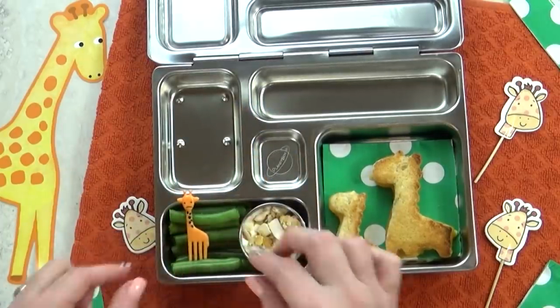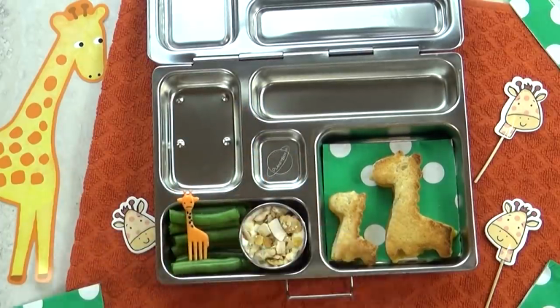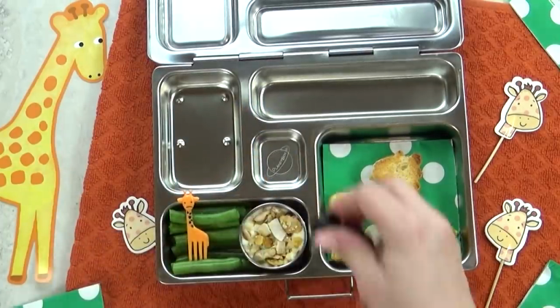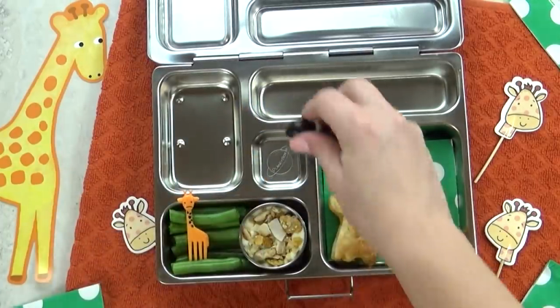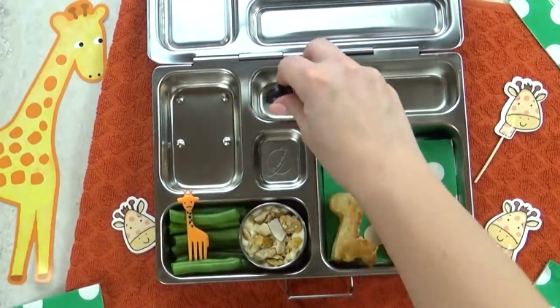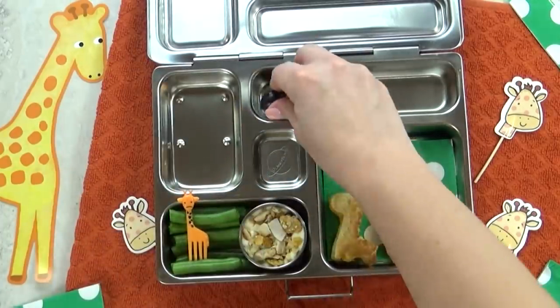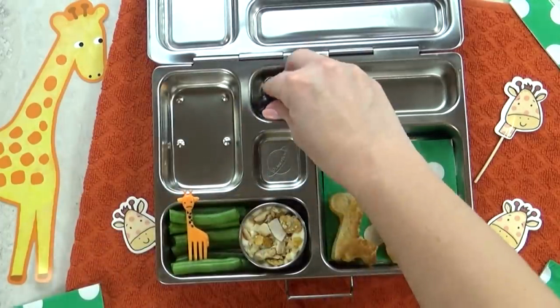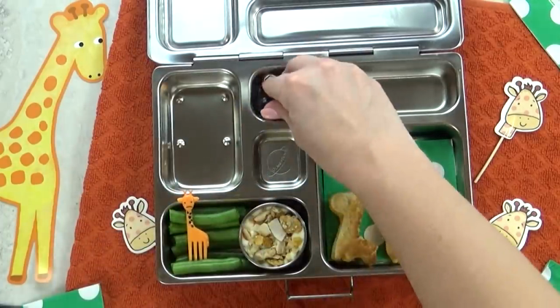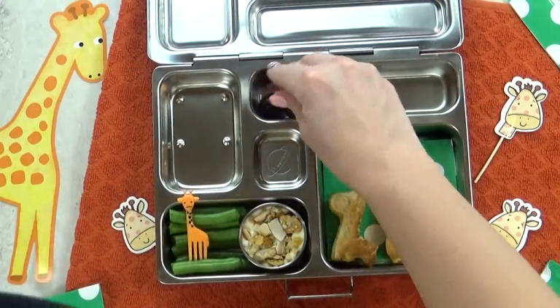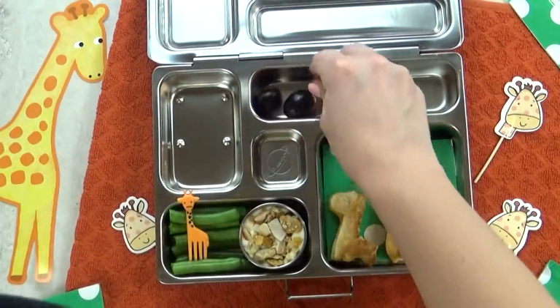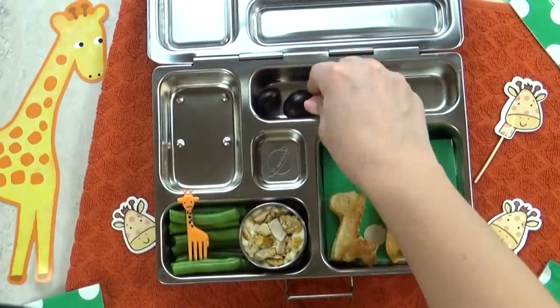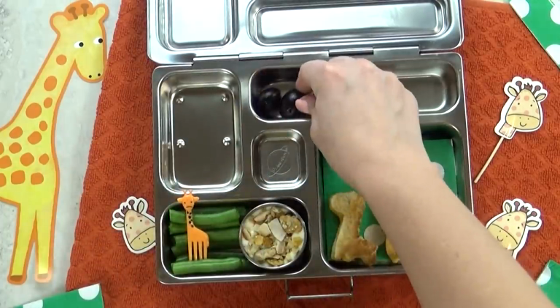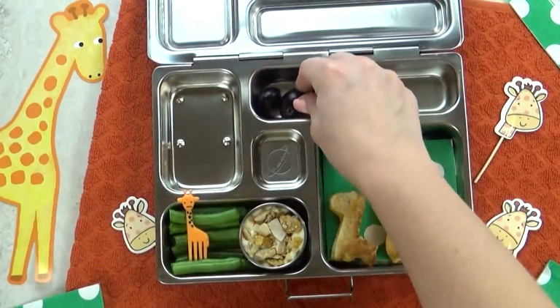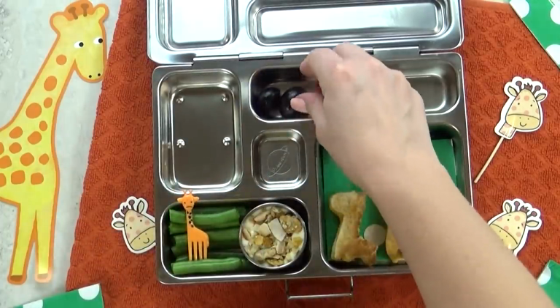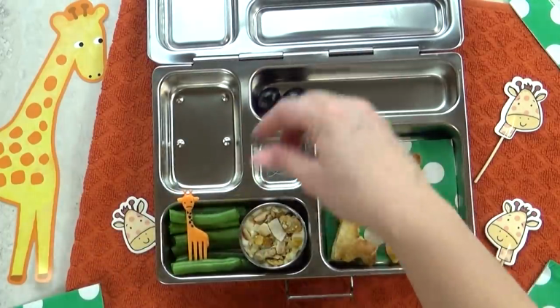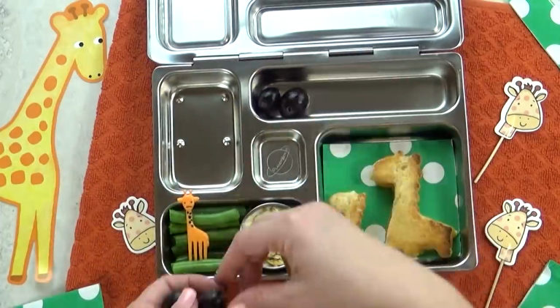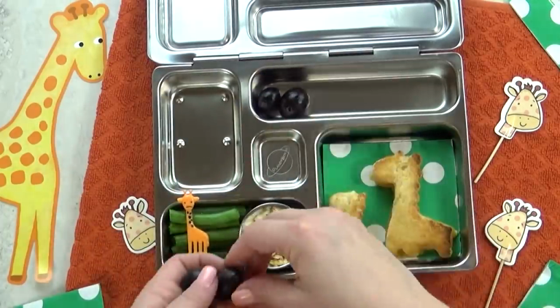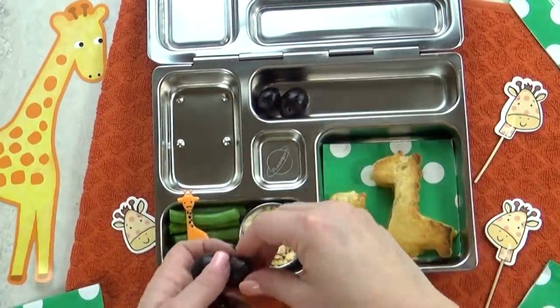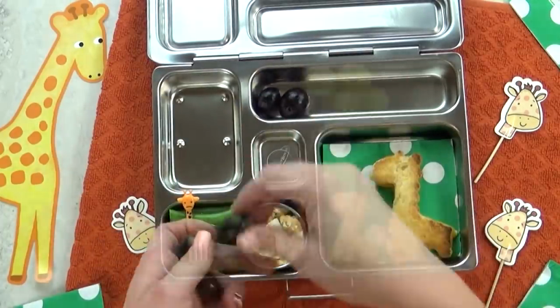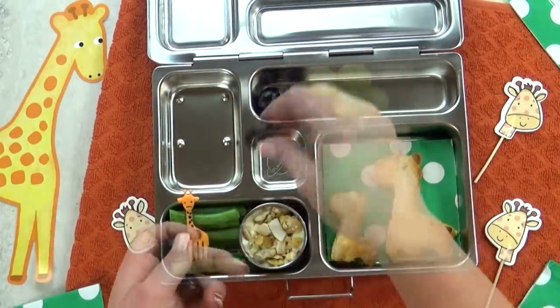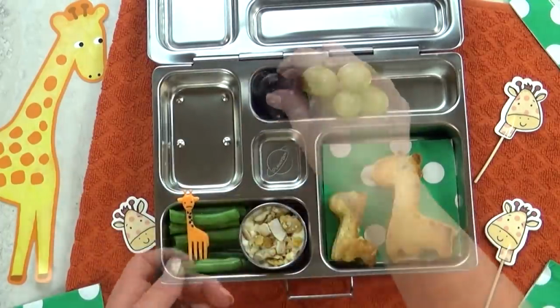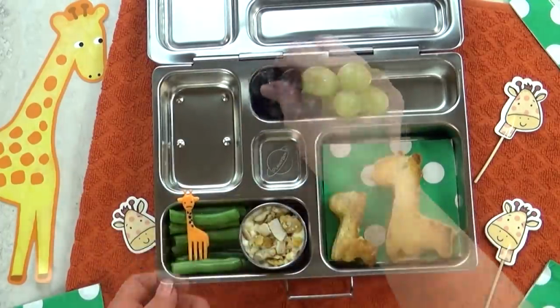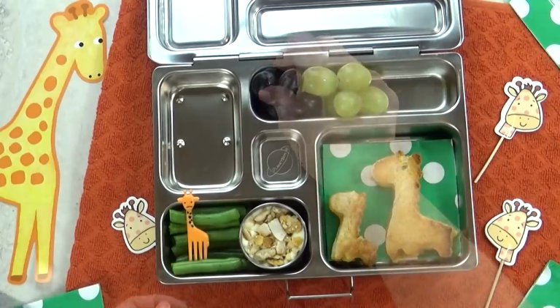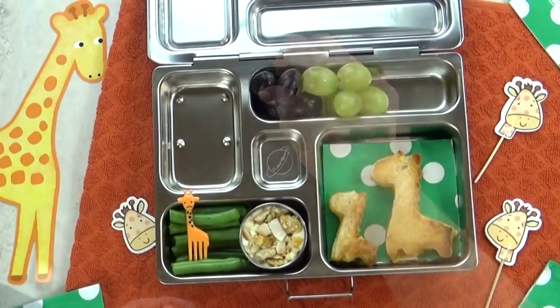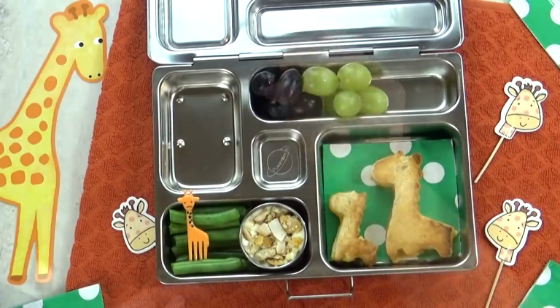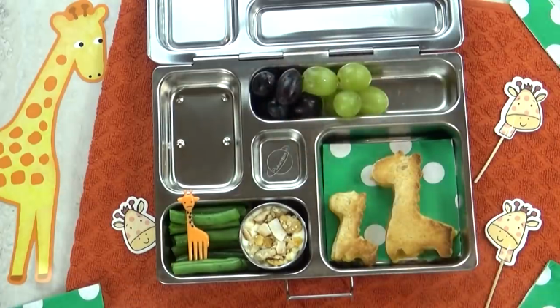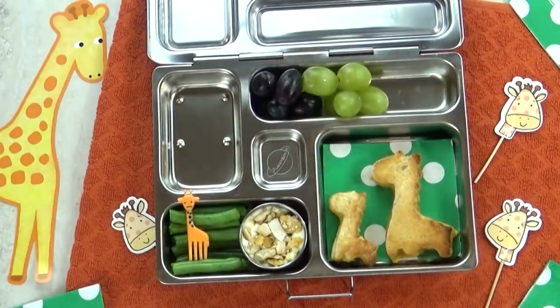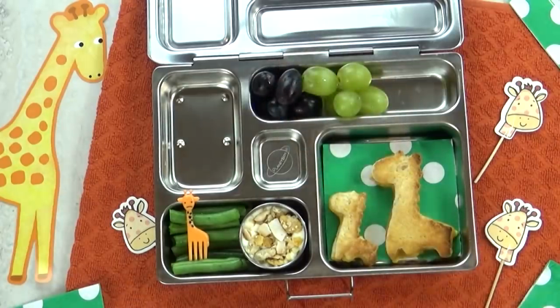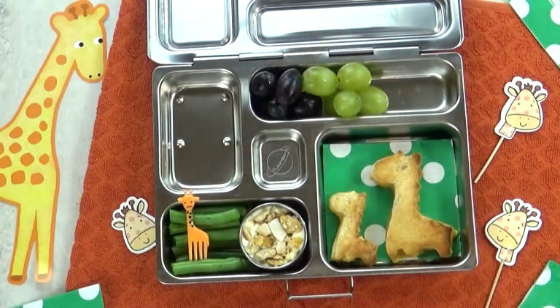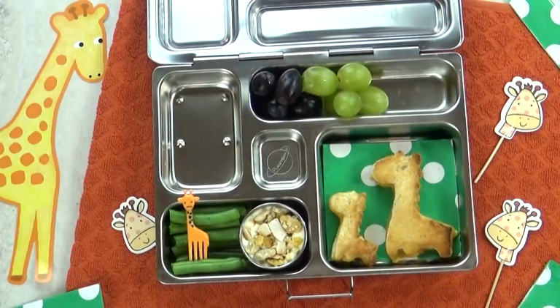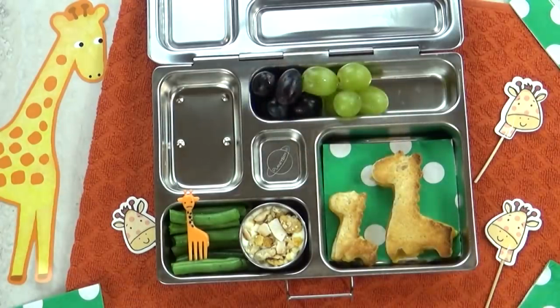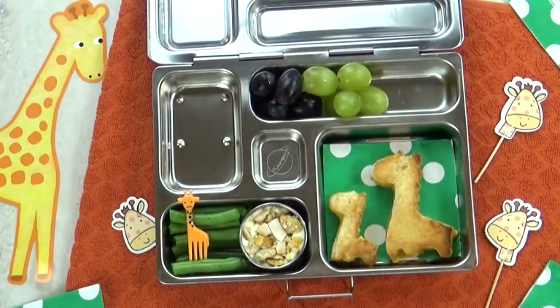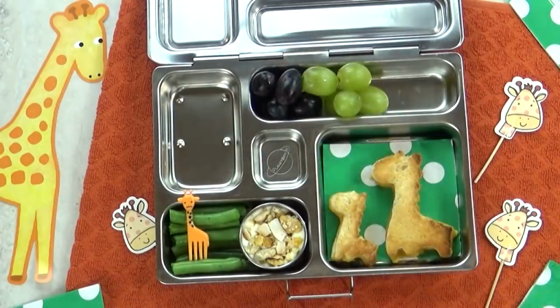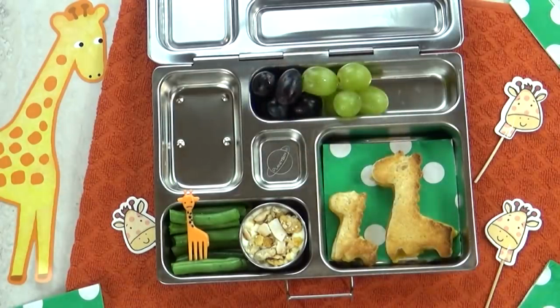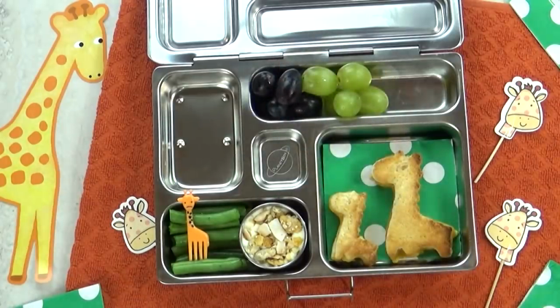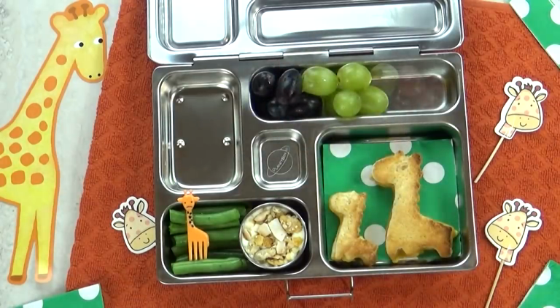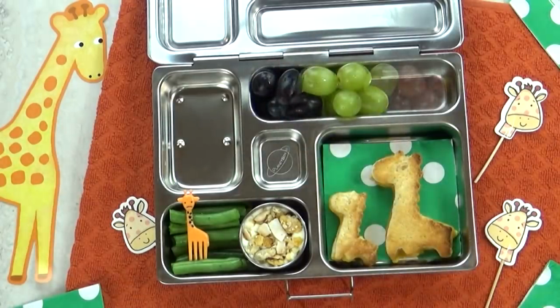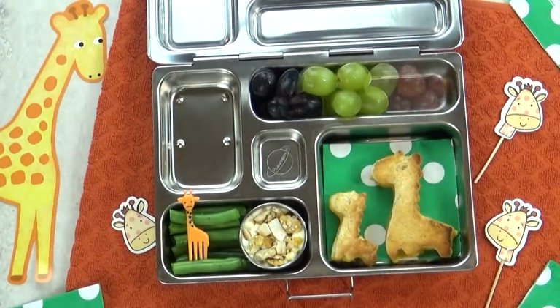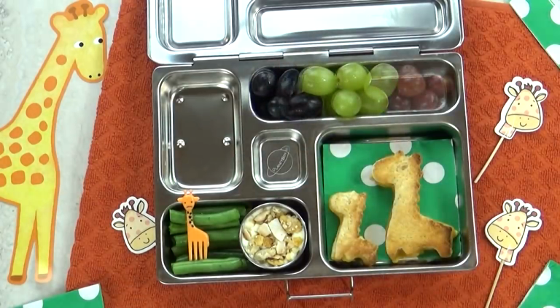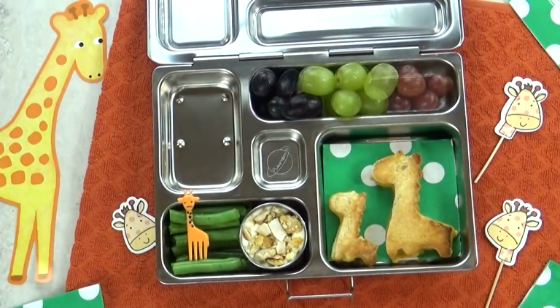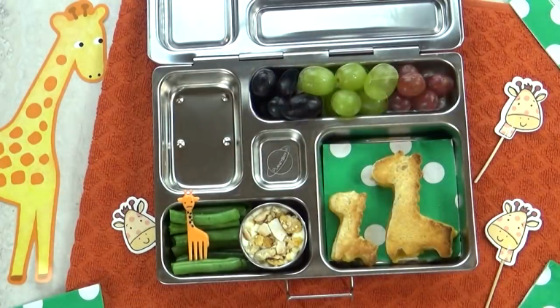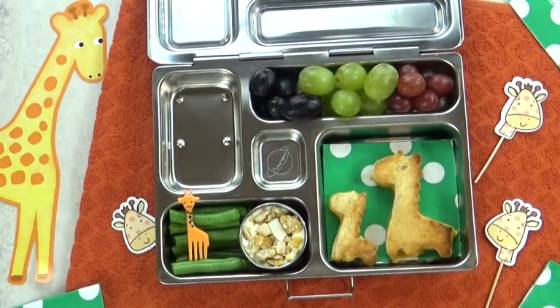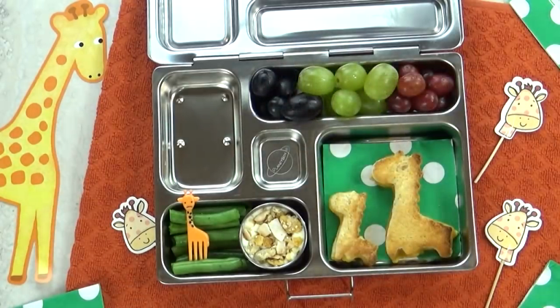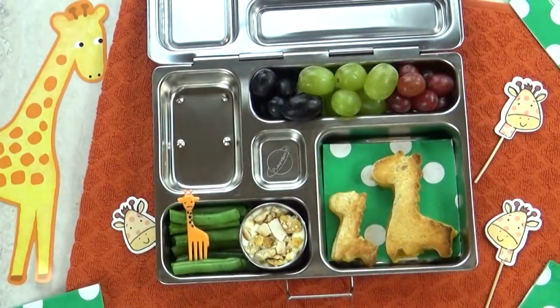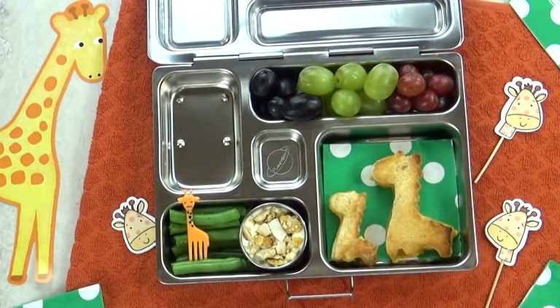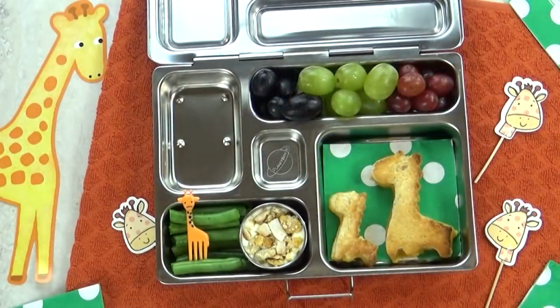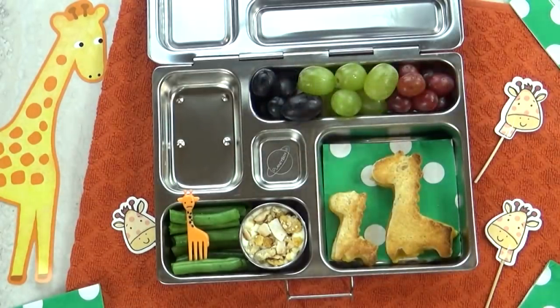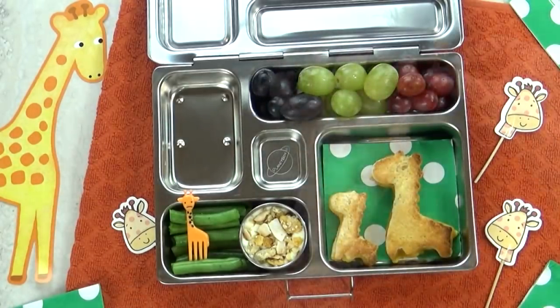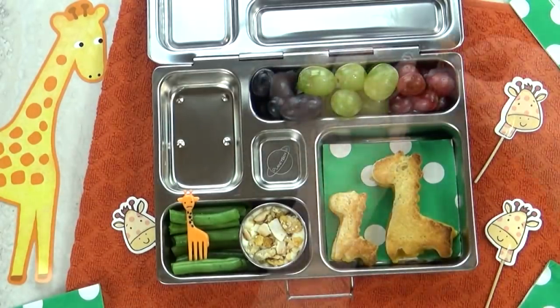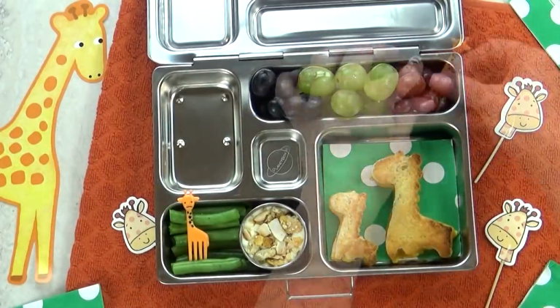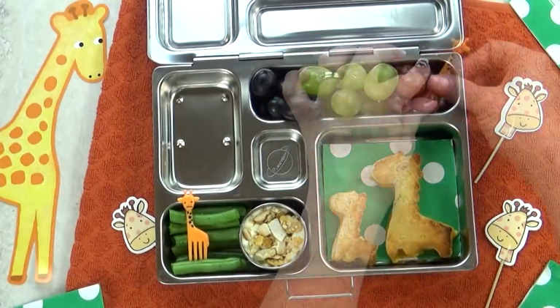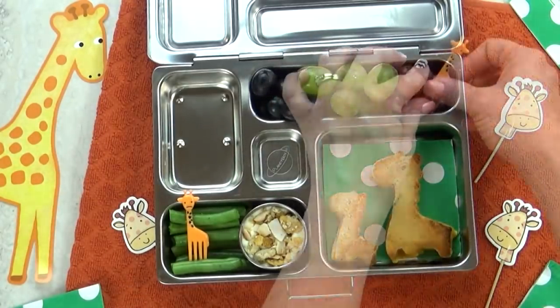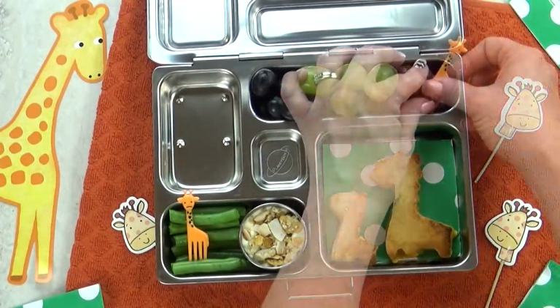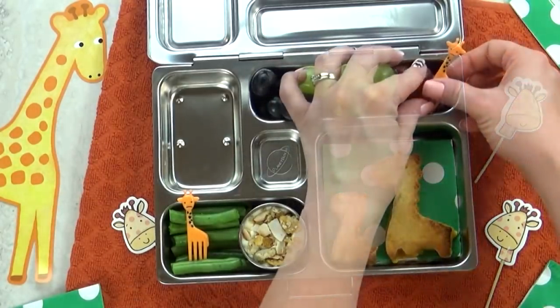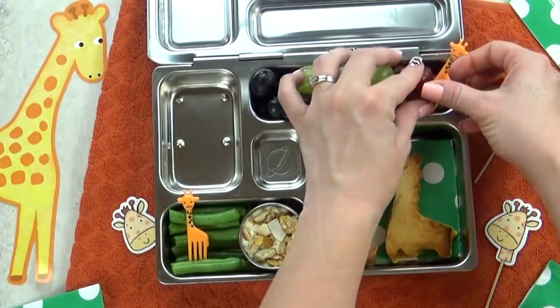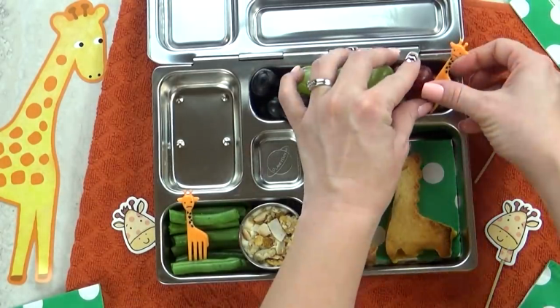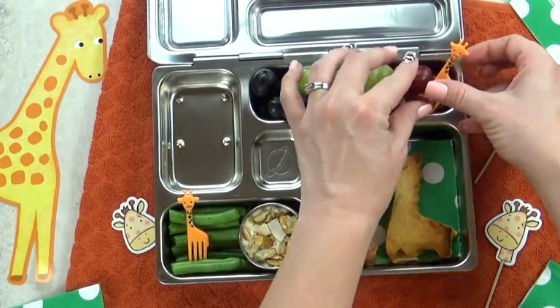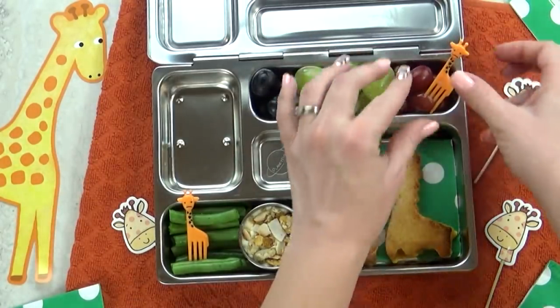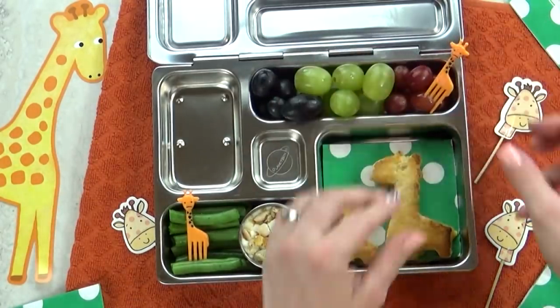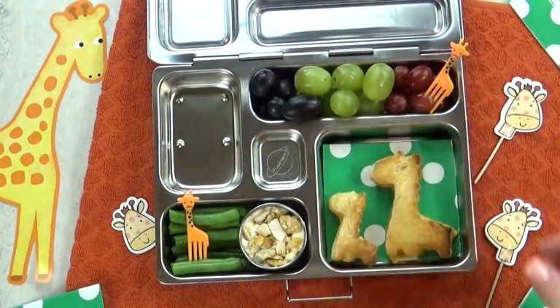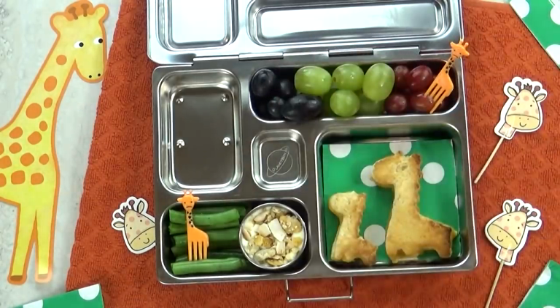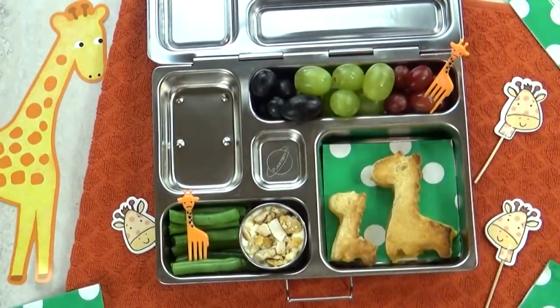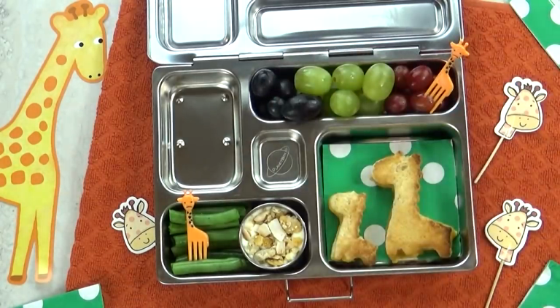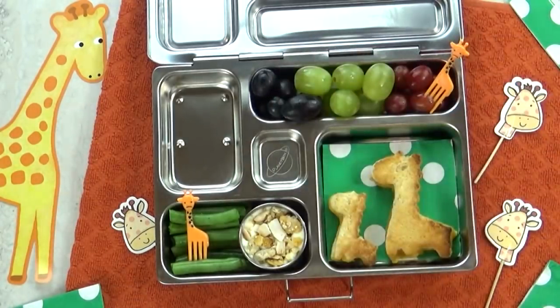In this back corner, I'm going to add three different kinds of grapes. Grapes are the perfect fruit for today's G lunch.